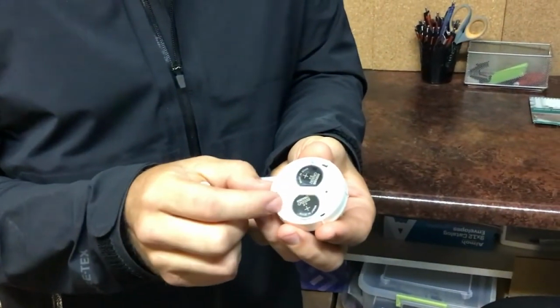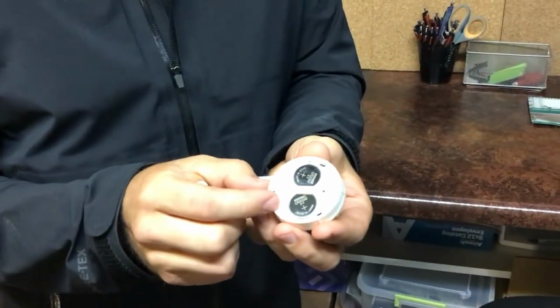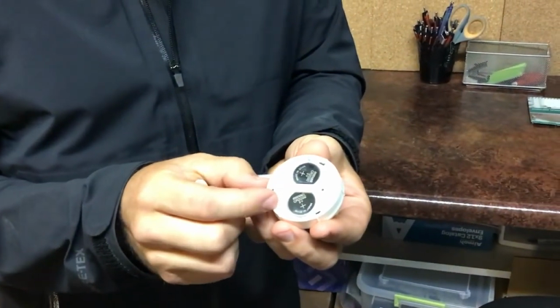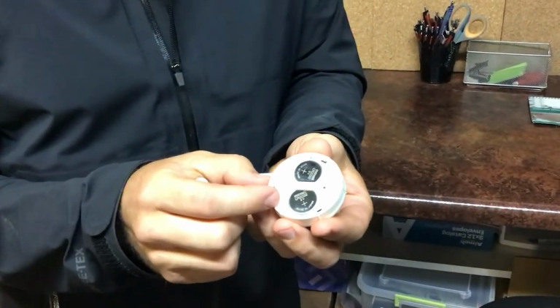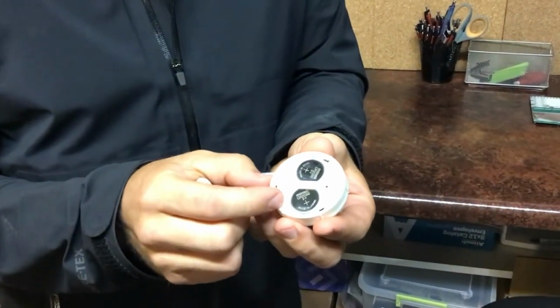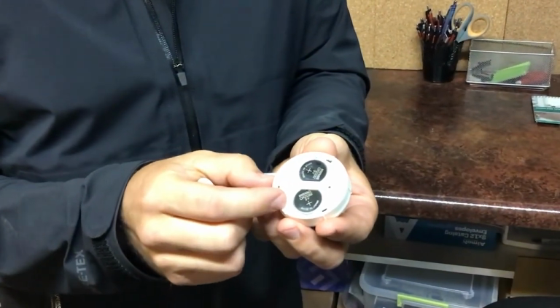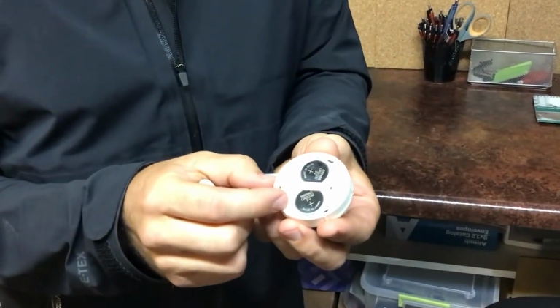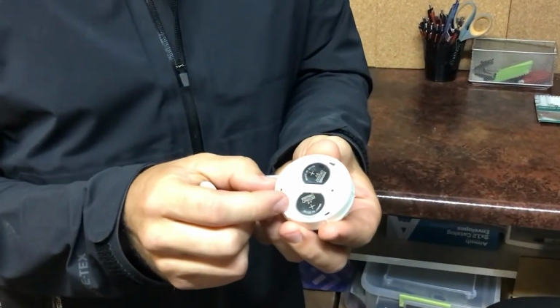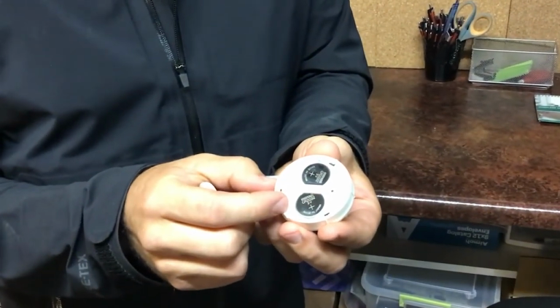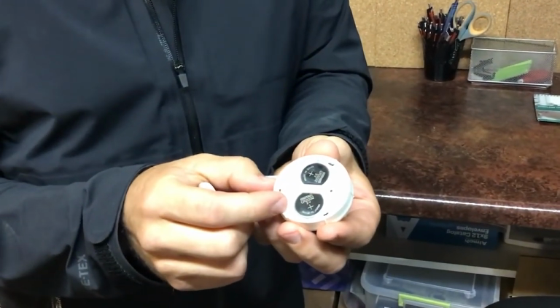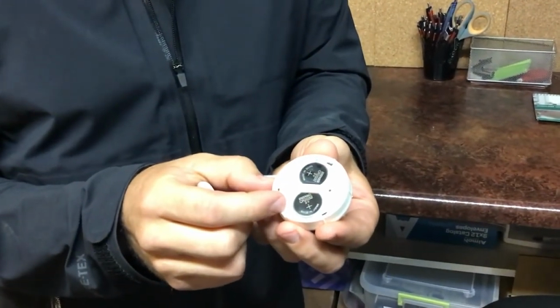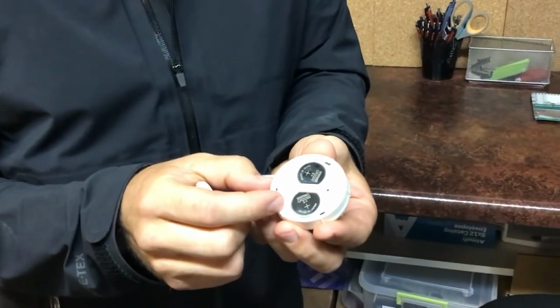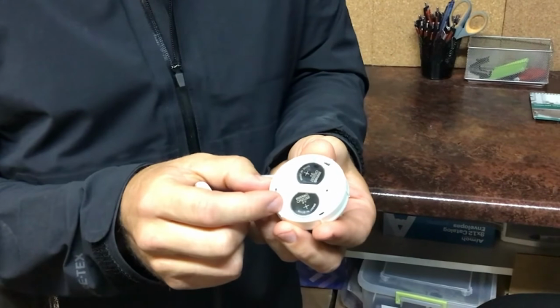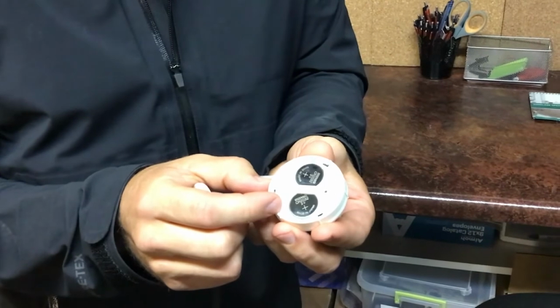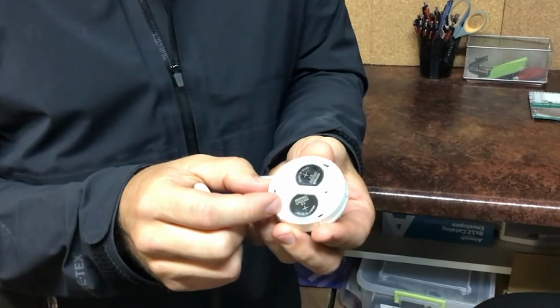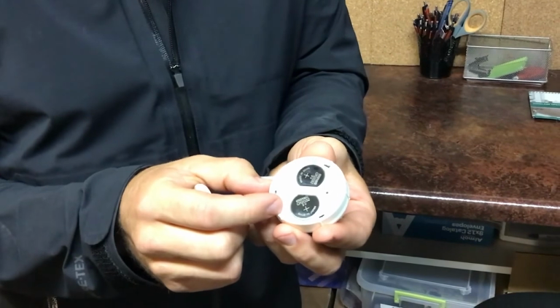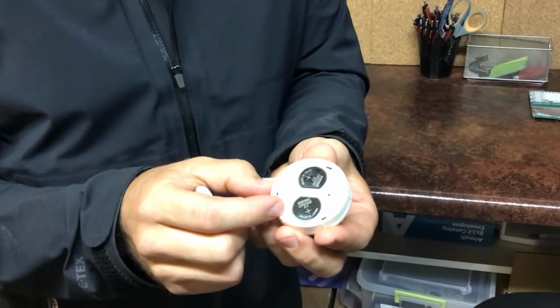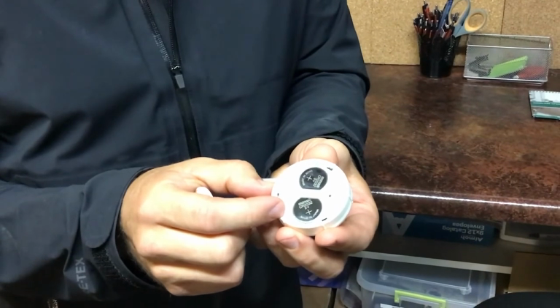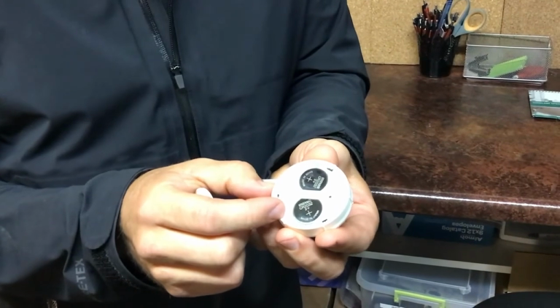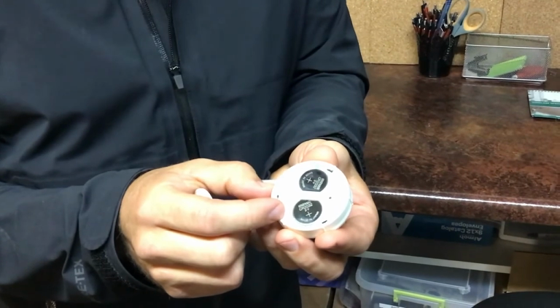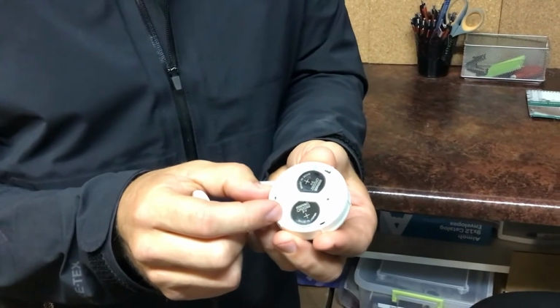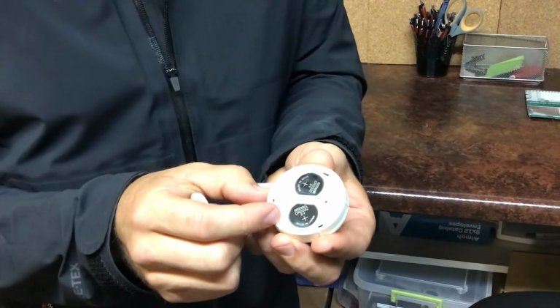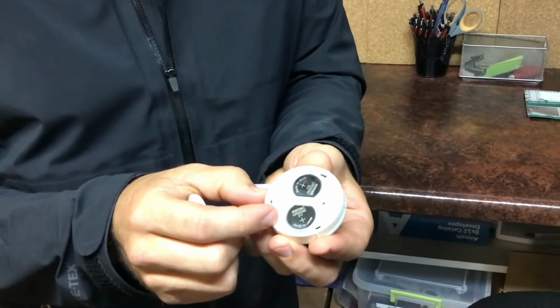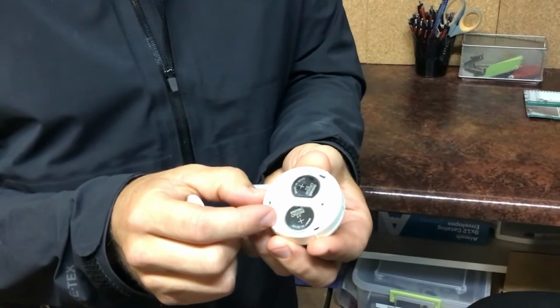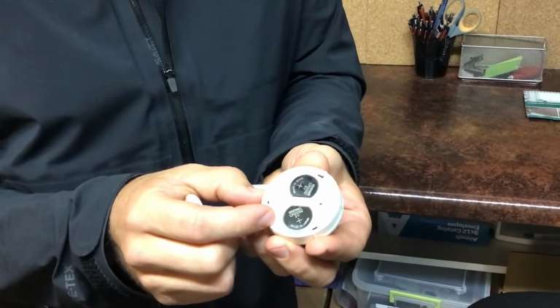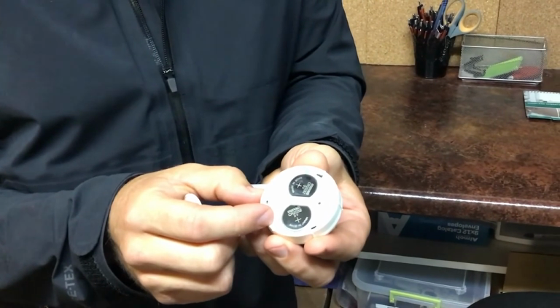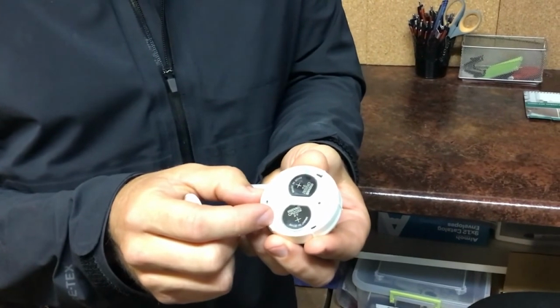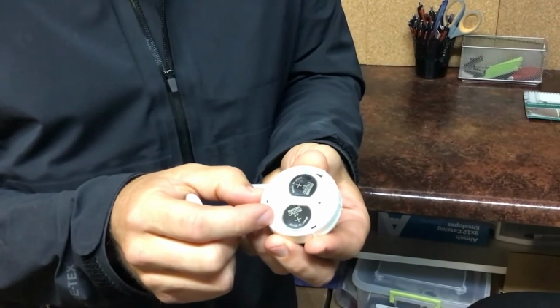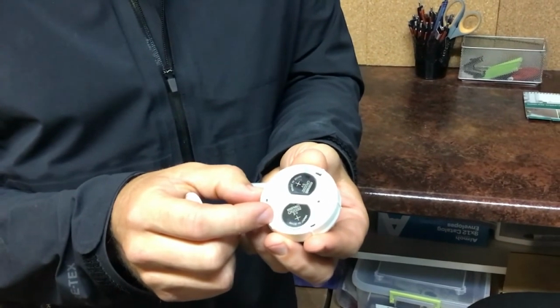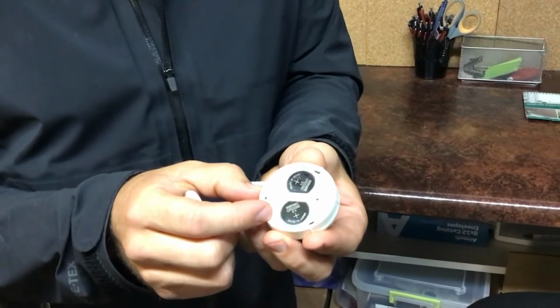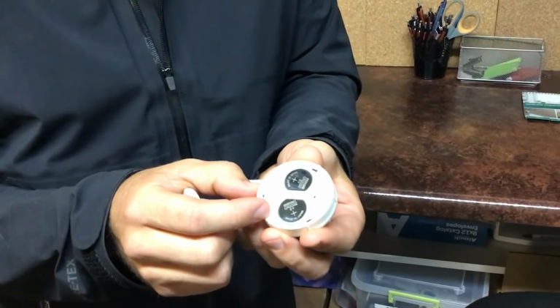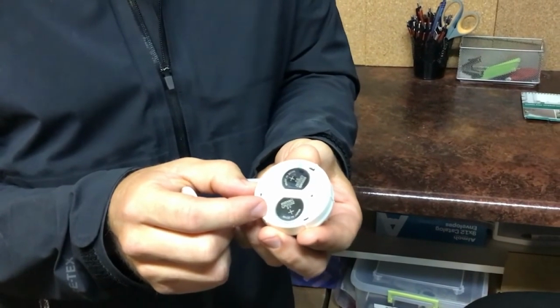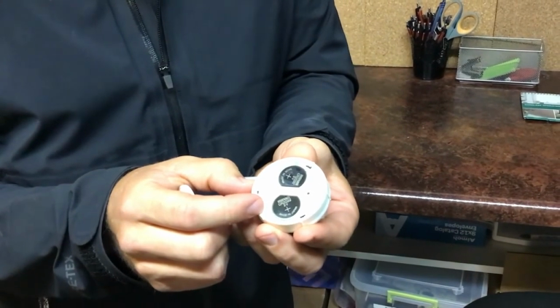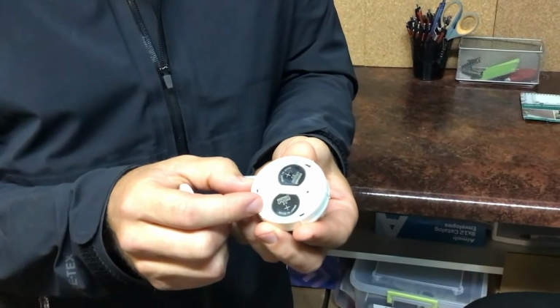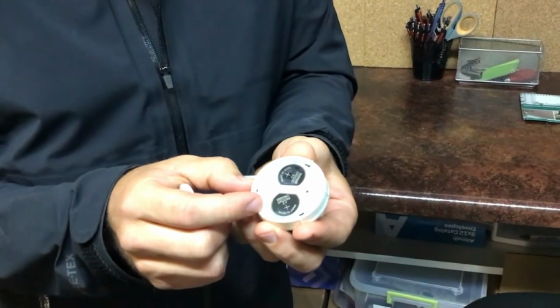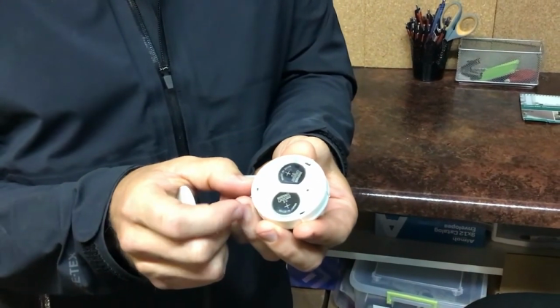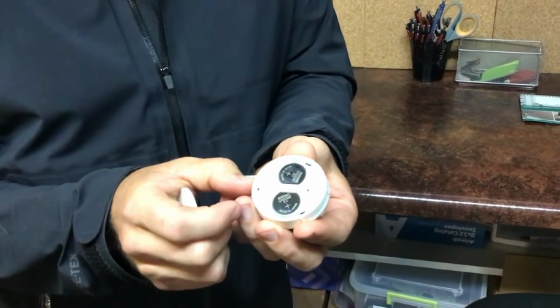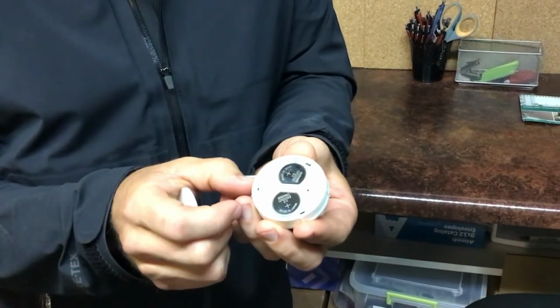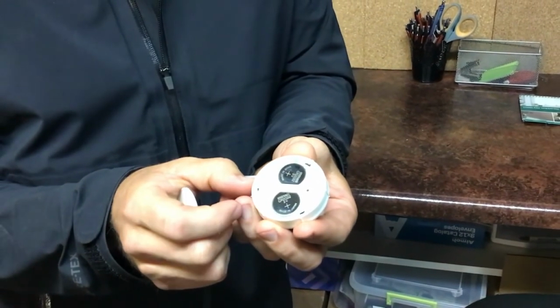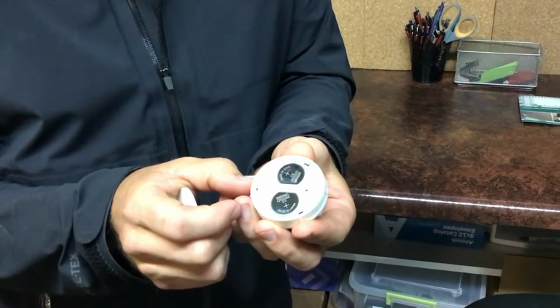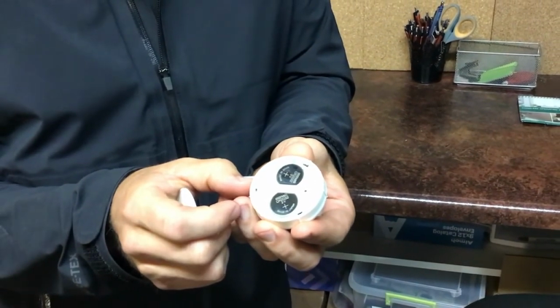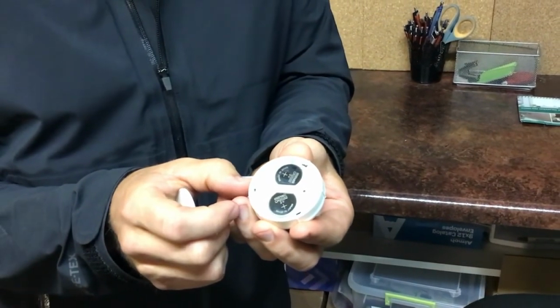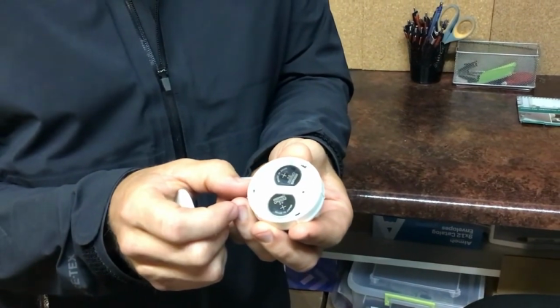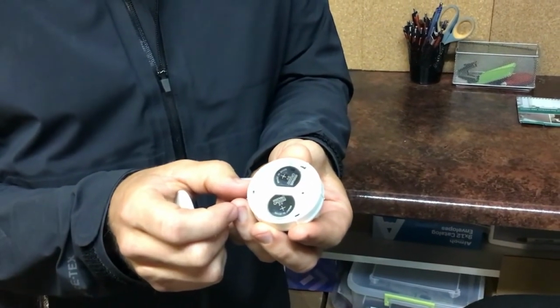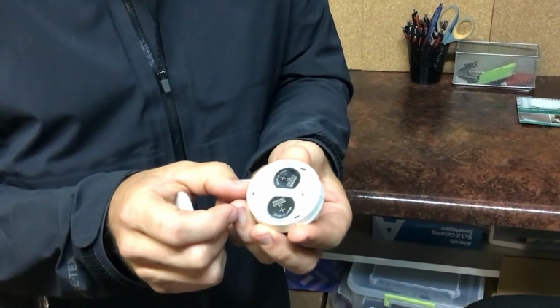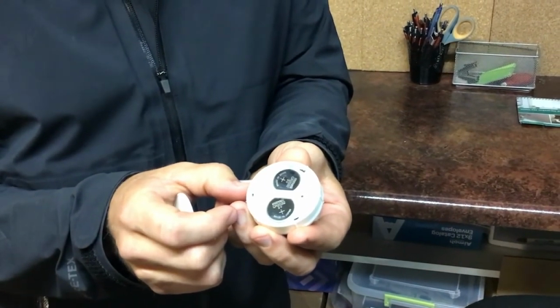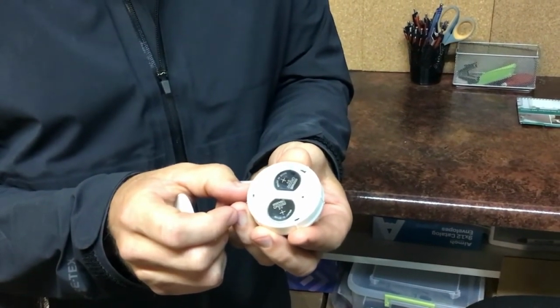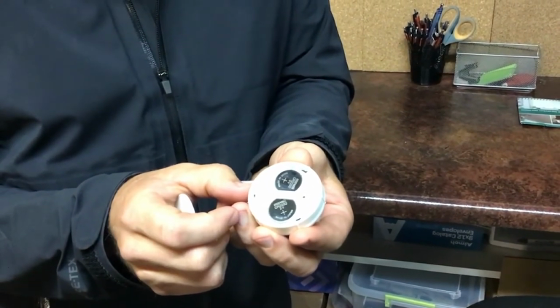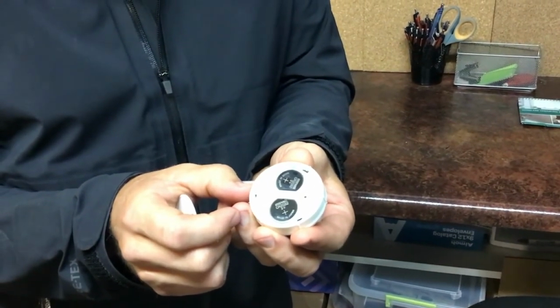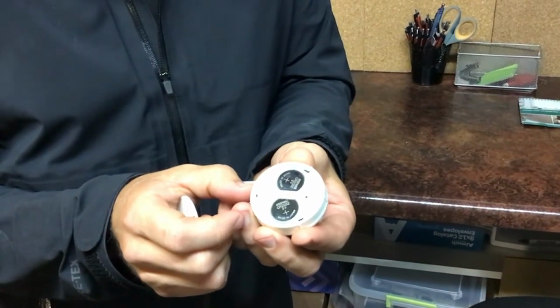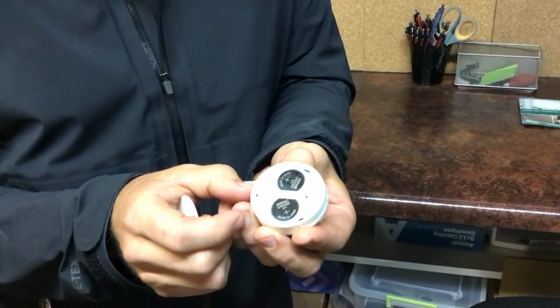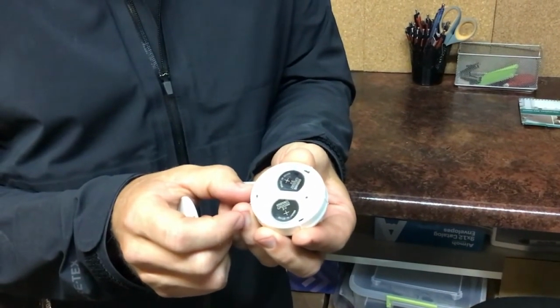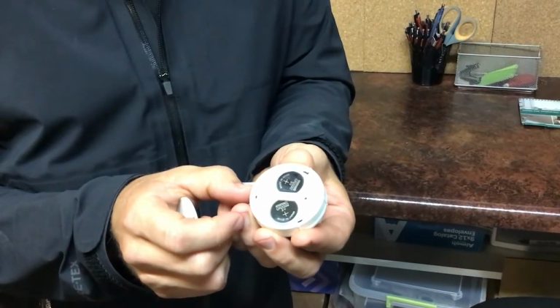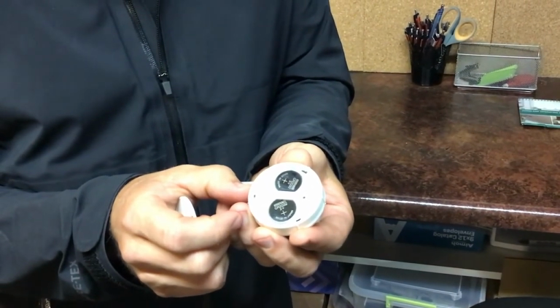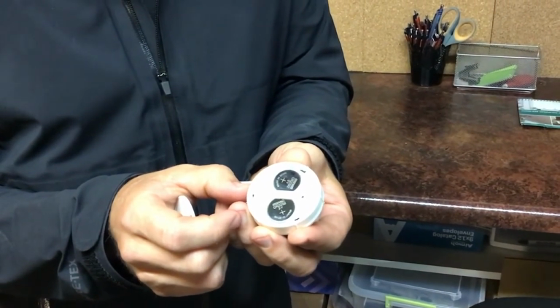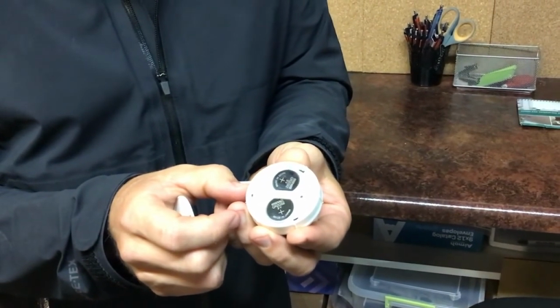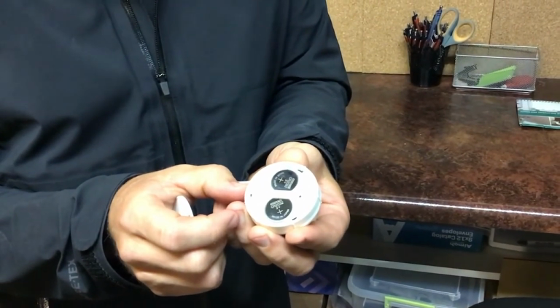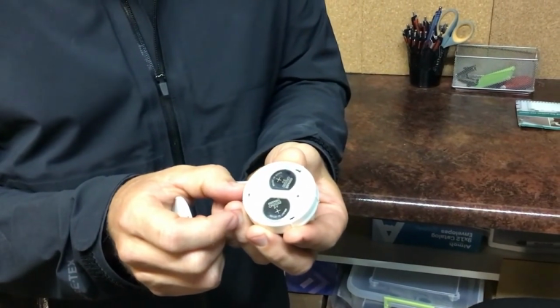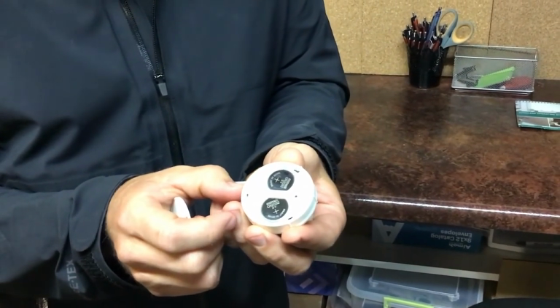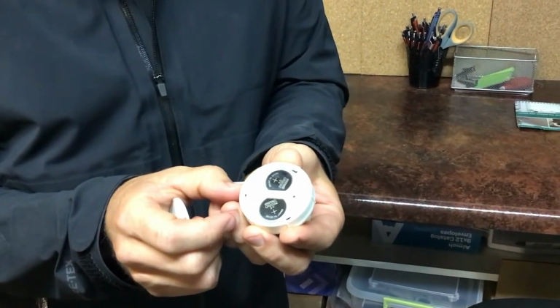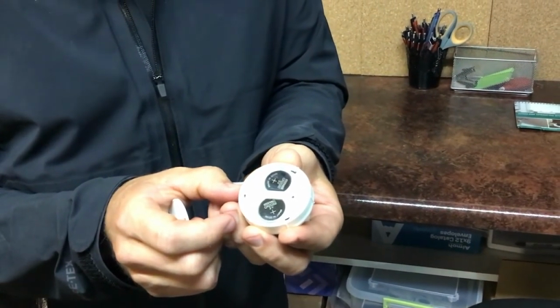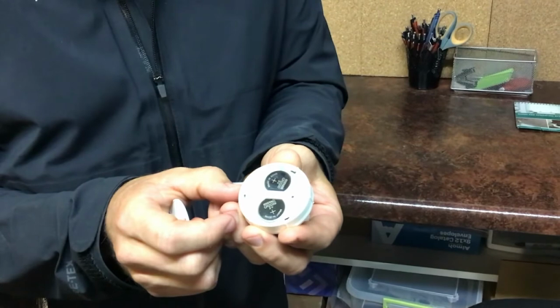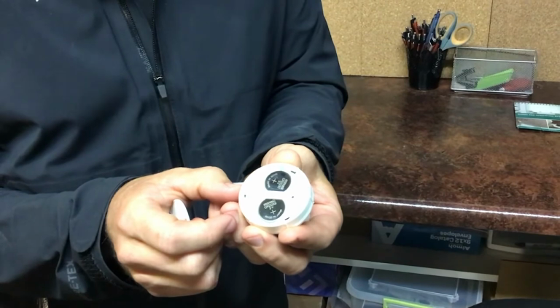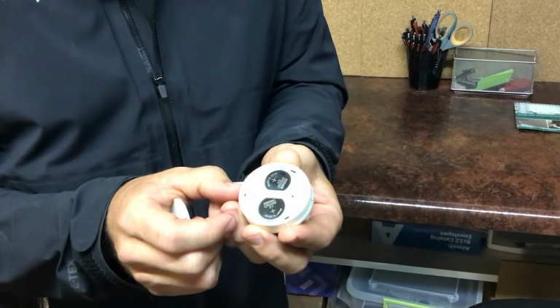they're called 2032s. They're right there with the double A's, triple A's, around the end cap aisle, wherever the batteries are.